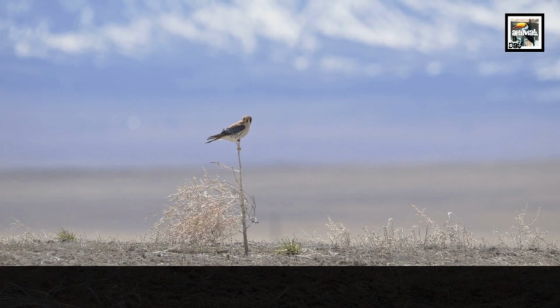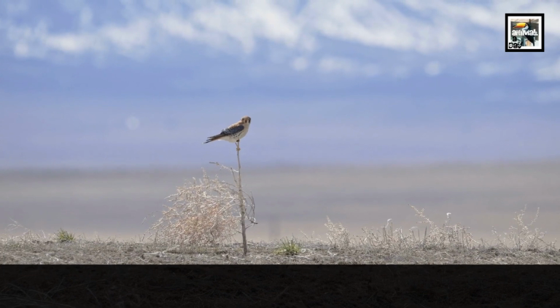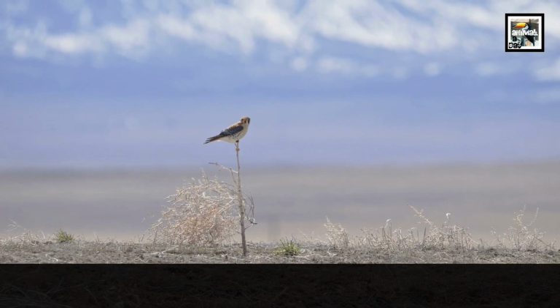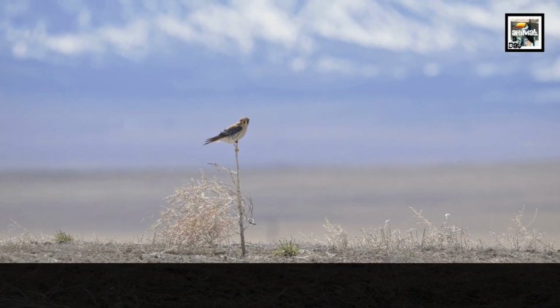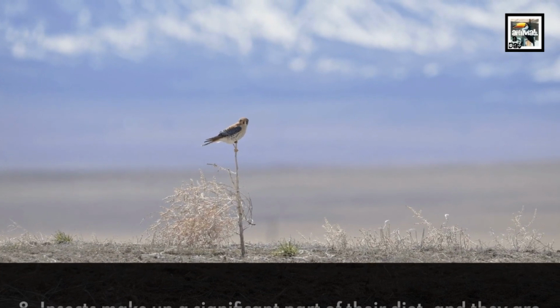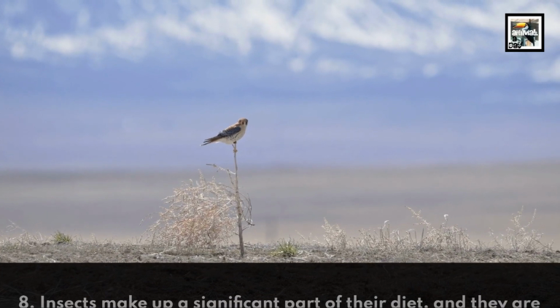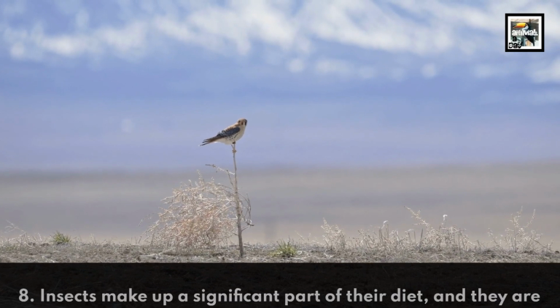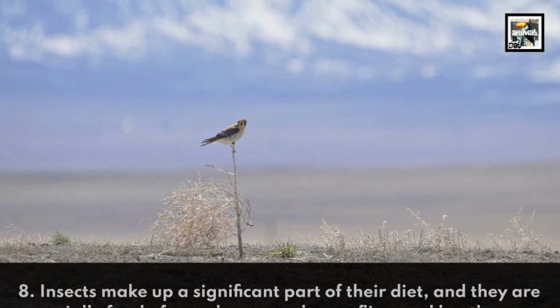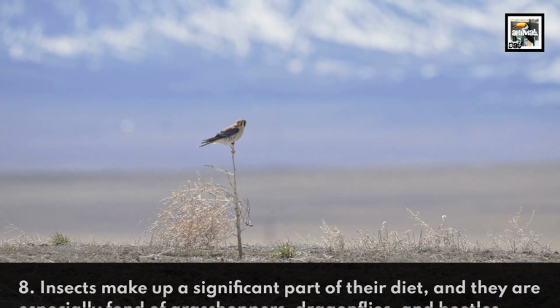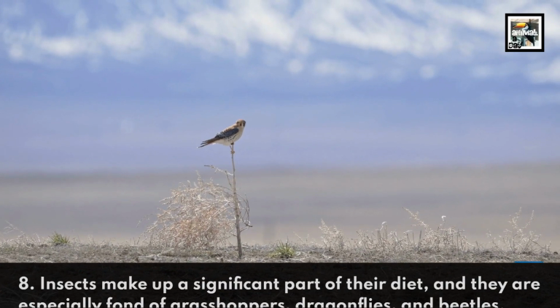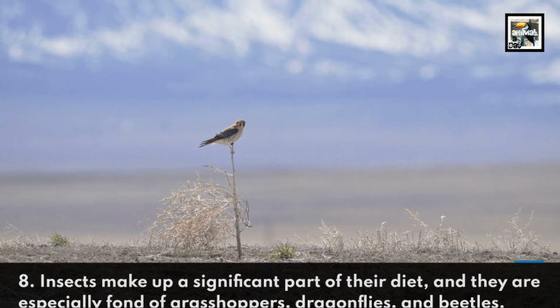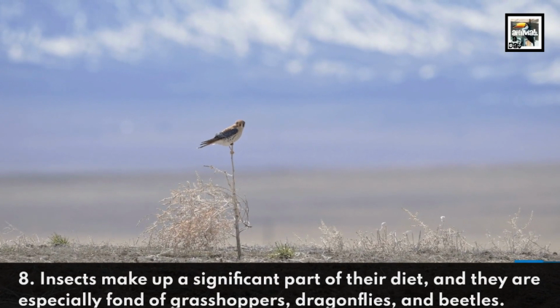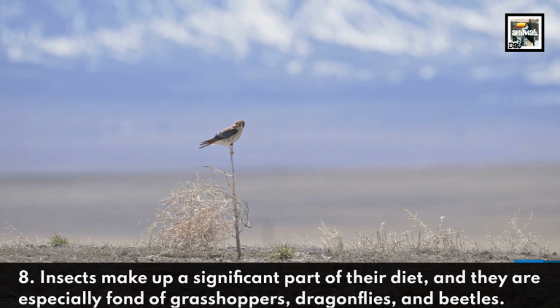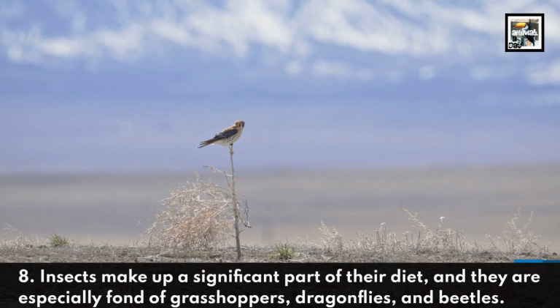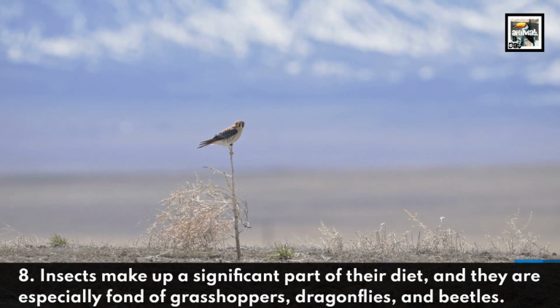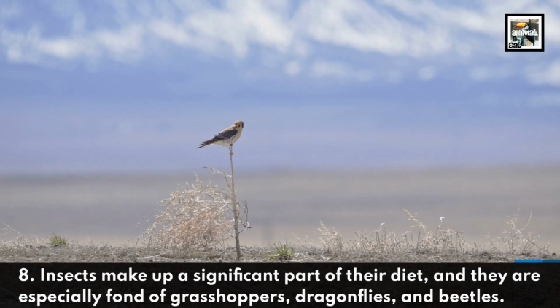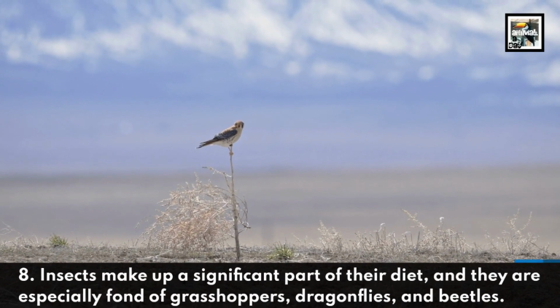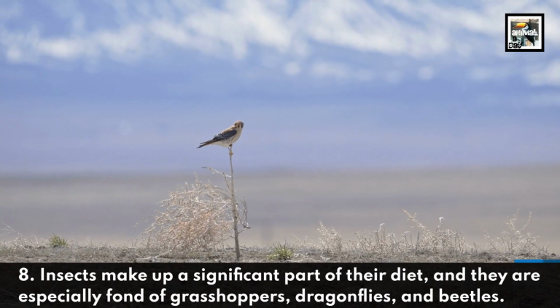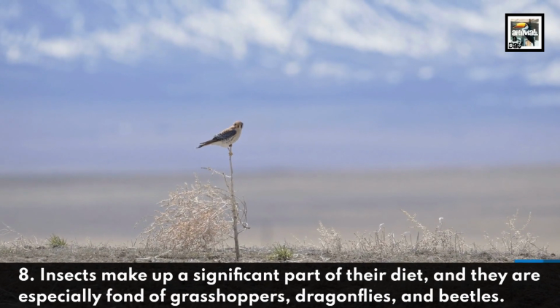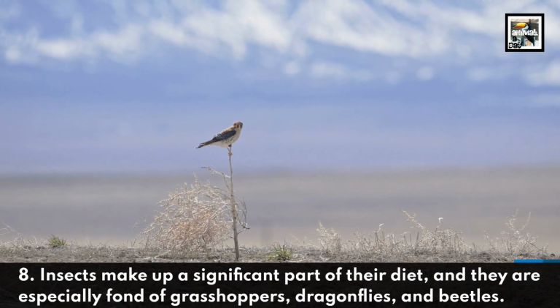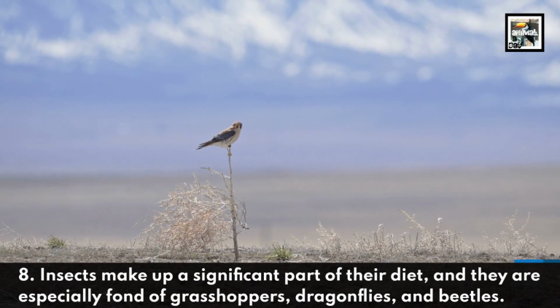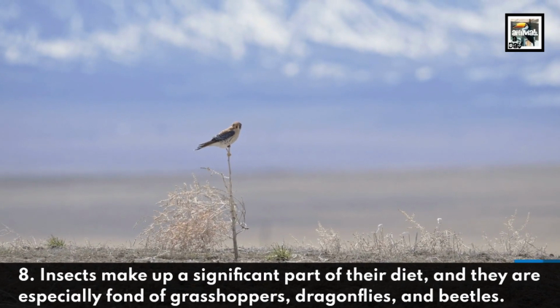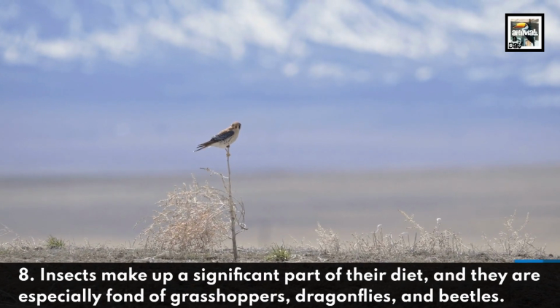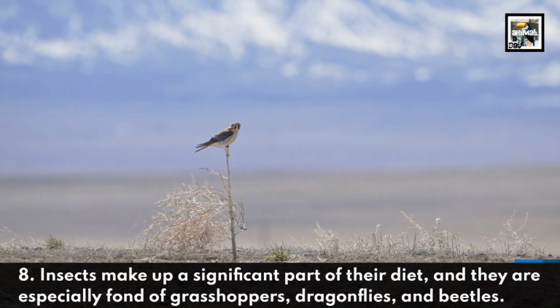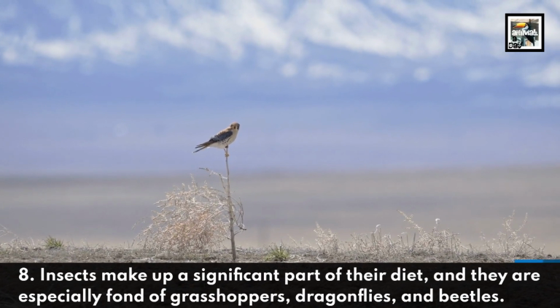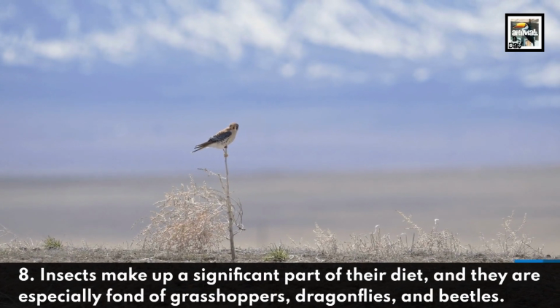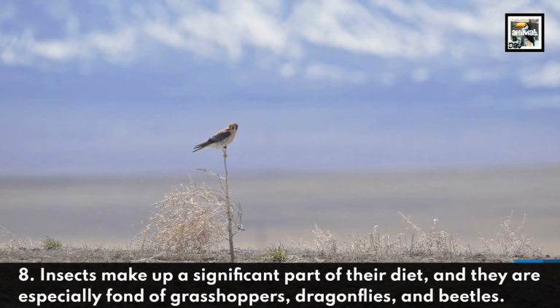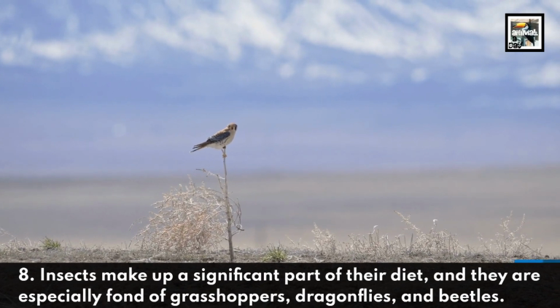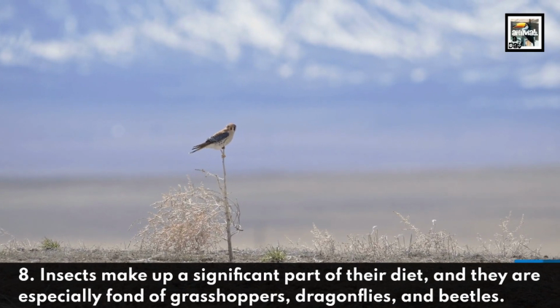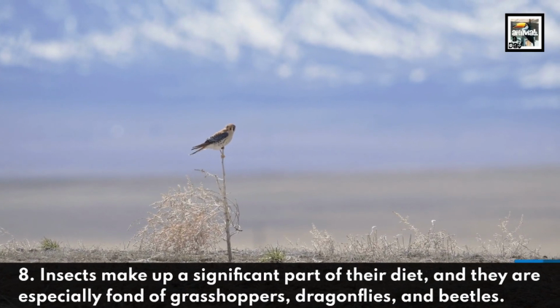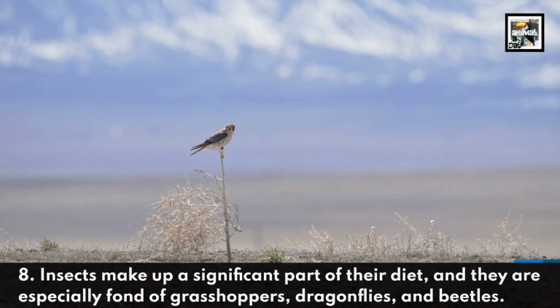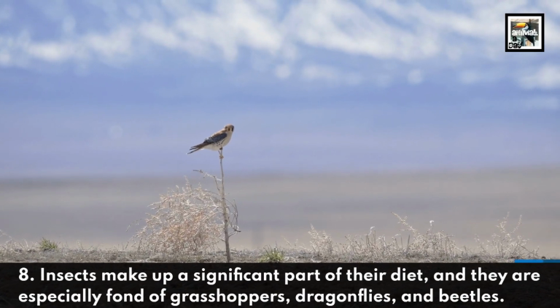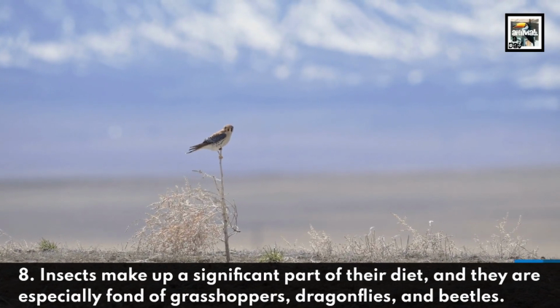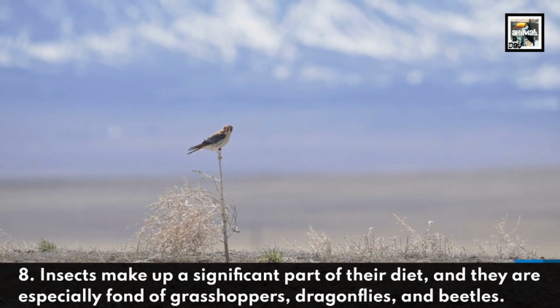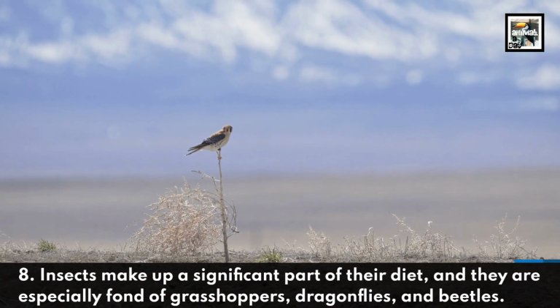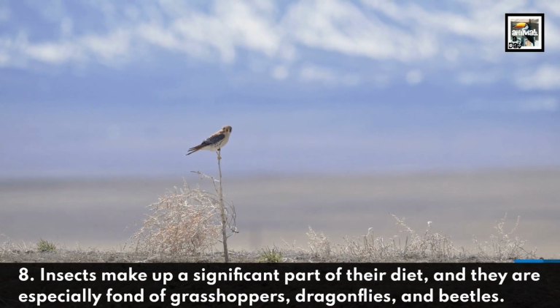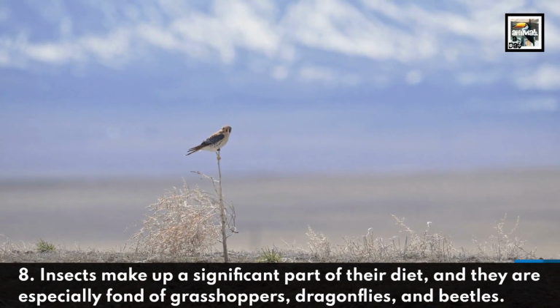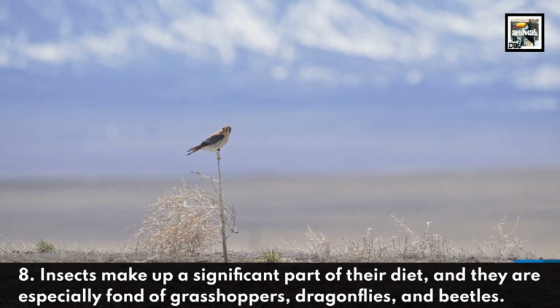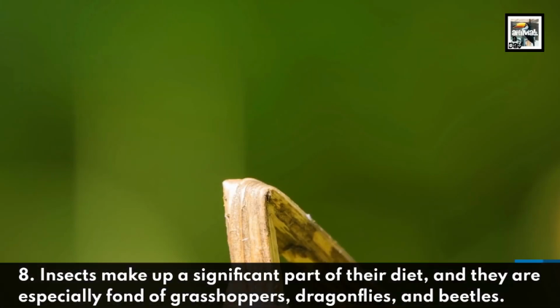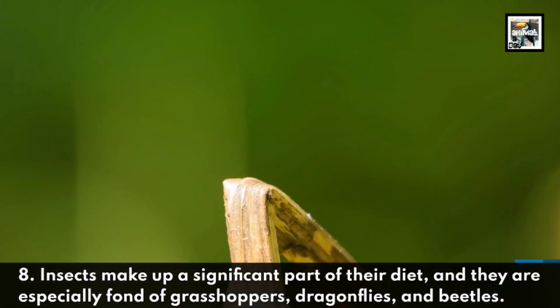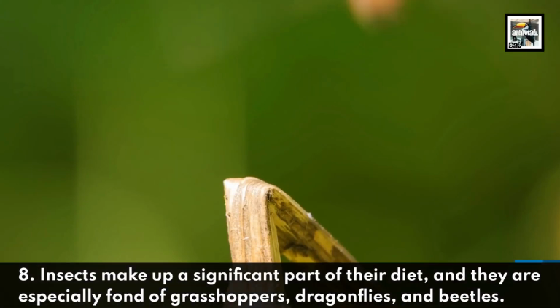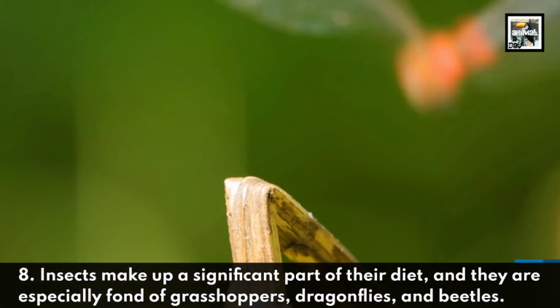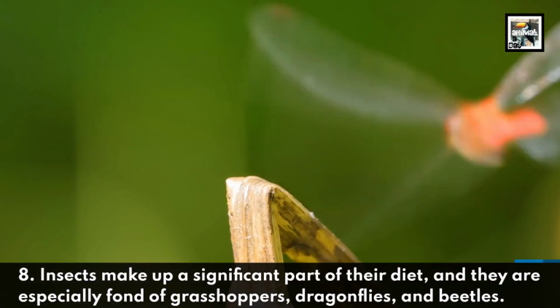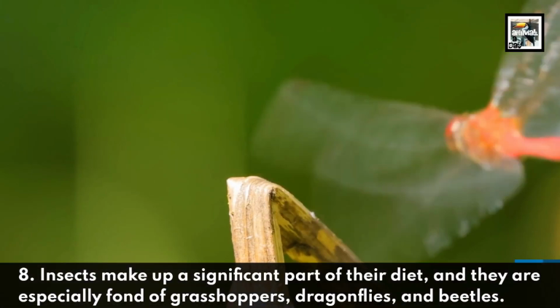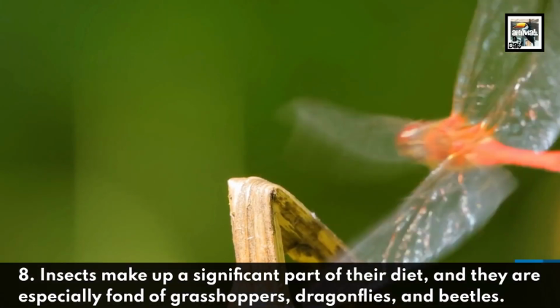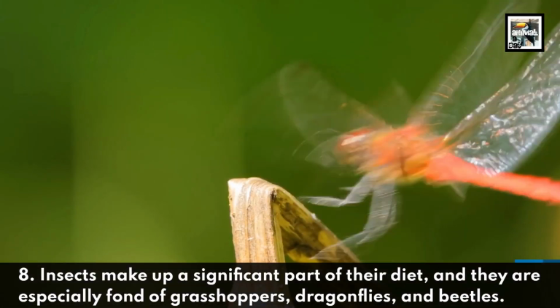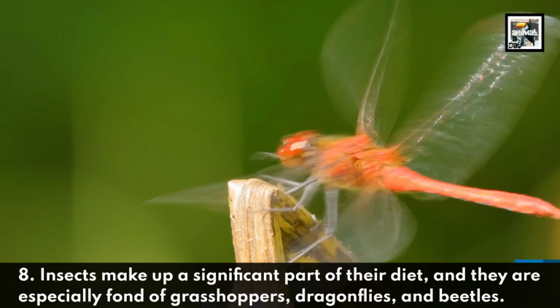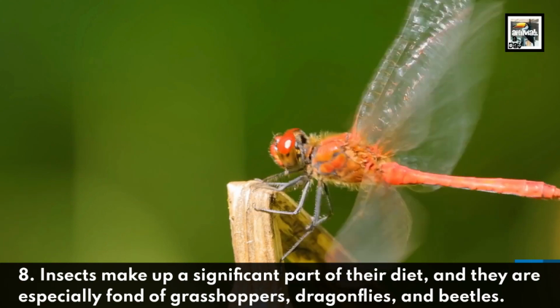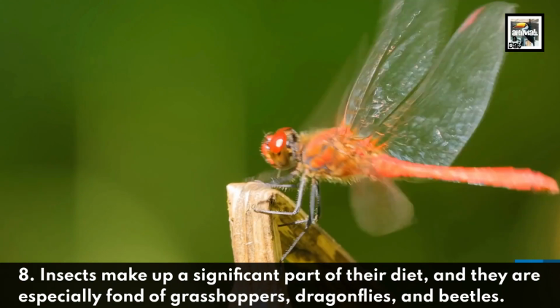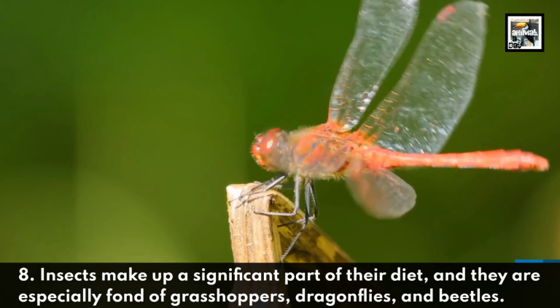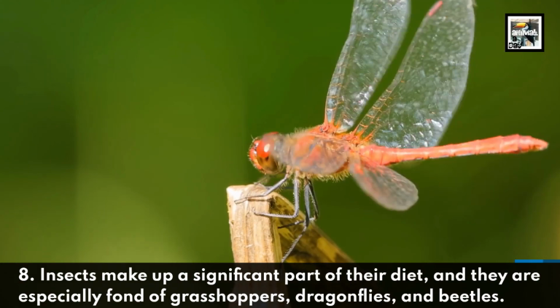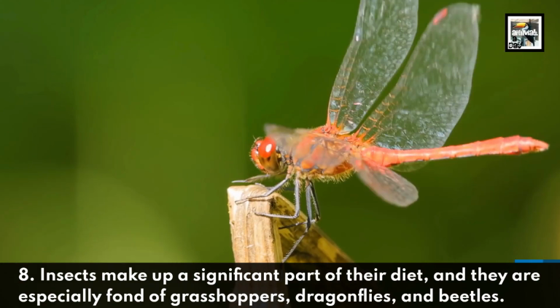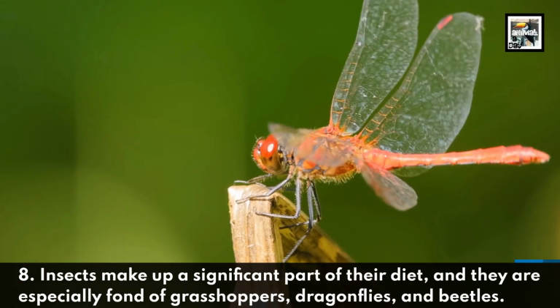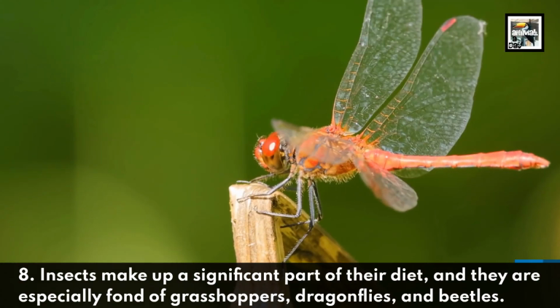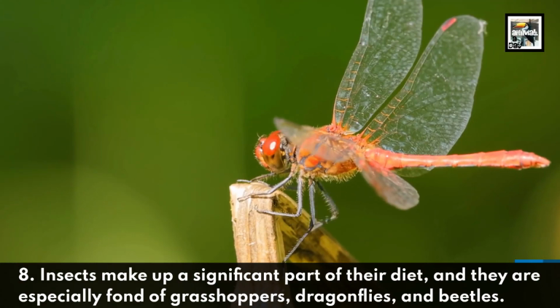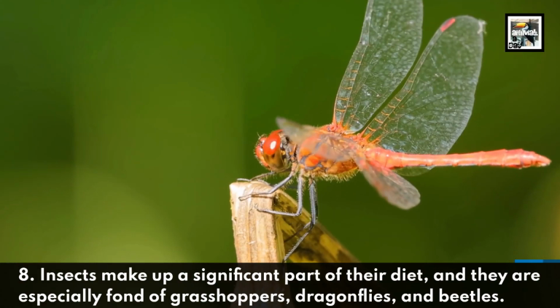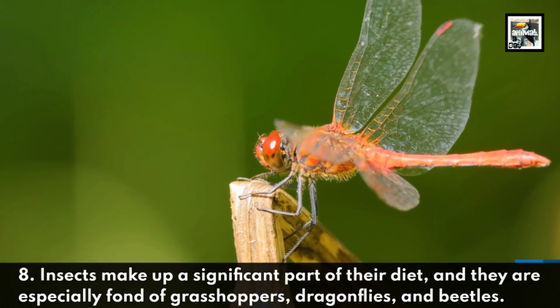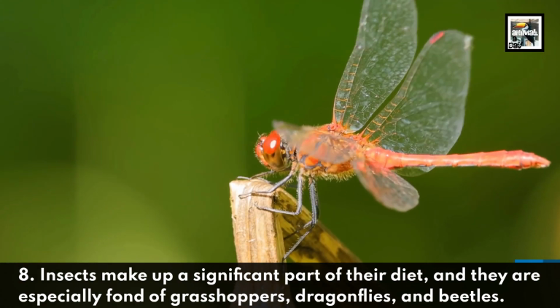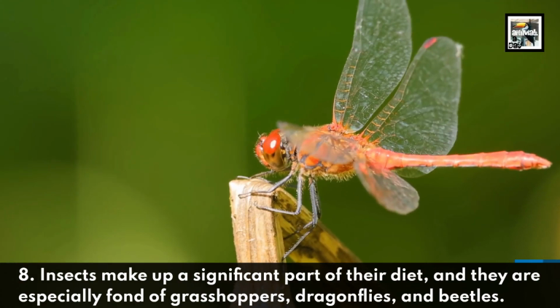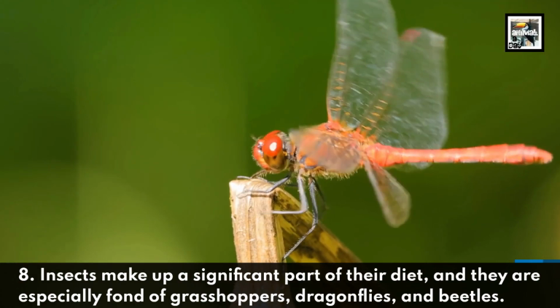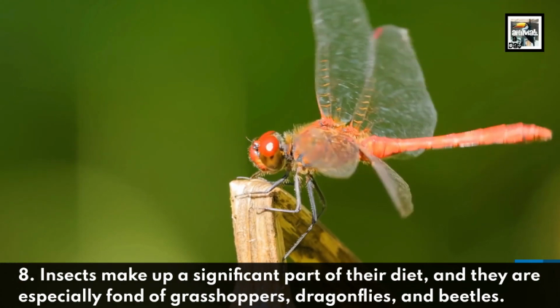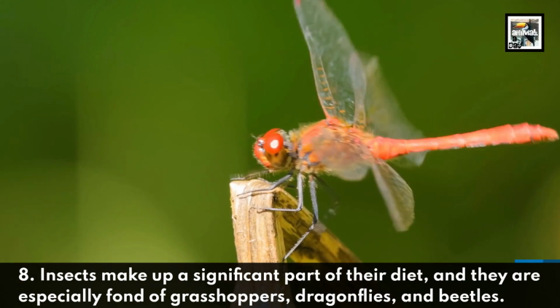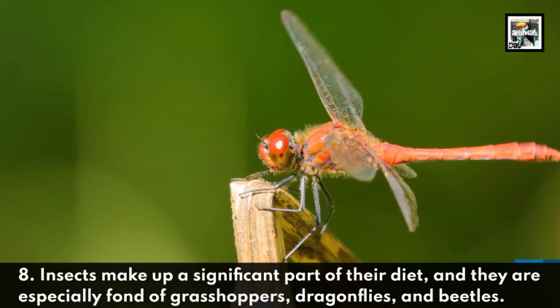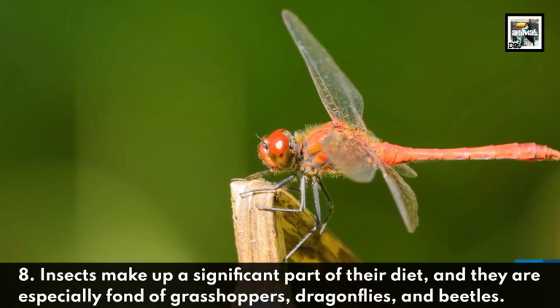Insects make up a significant part of their diet, and they are especially fond of grasshoppers, dragonflies, and beetles.